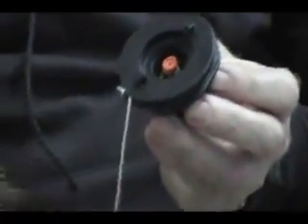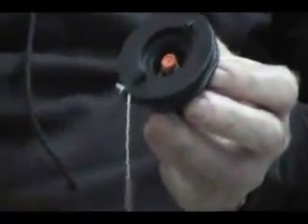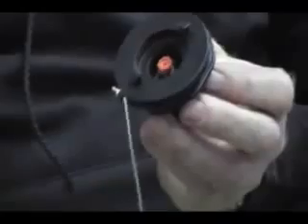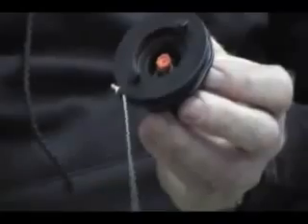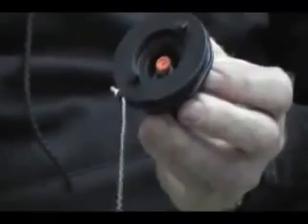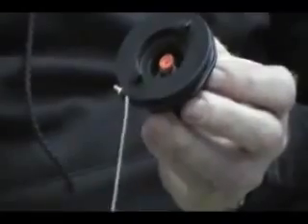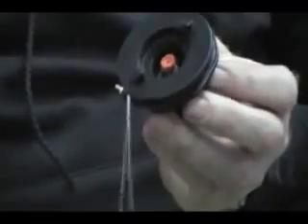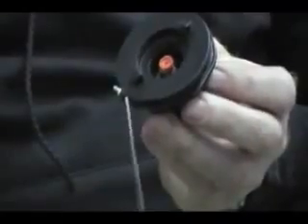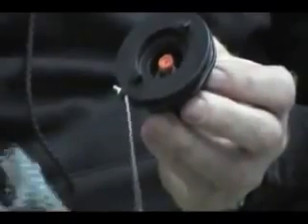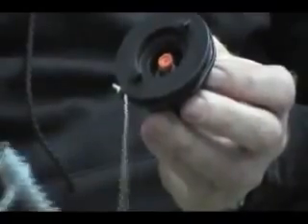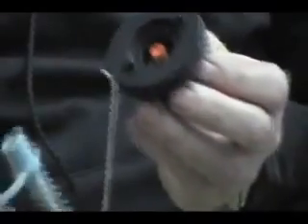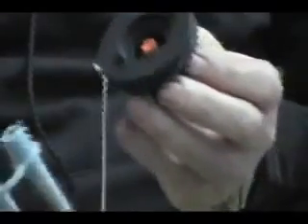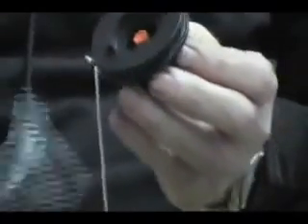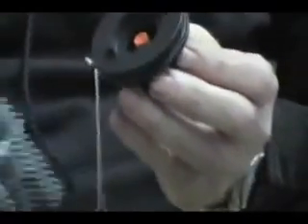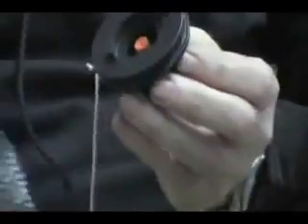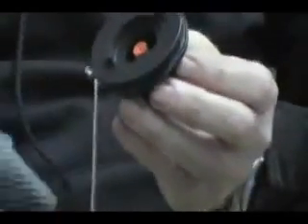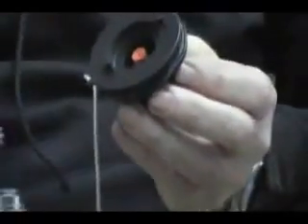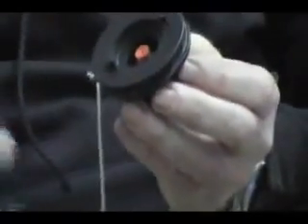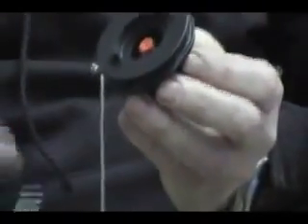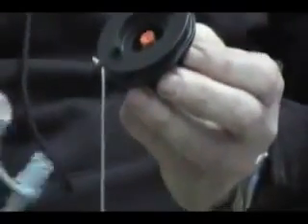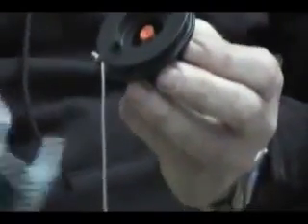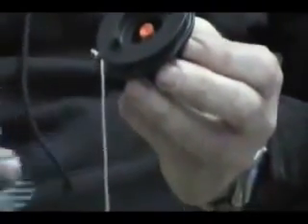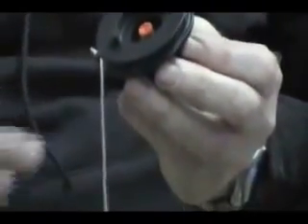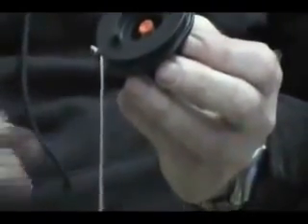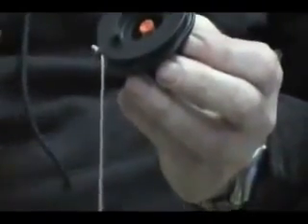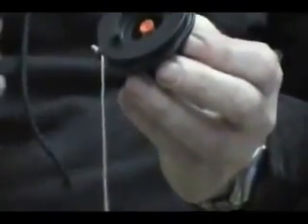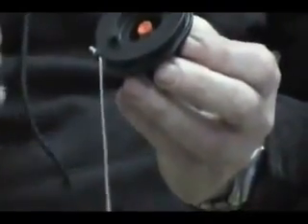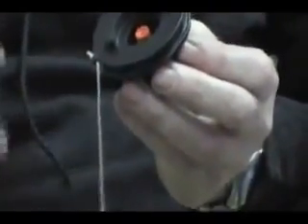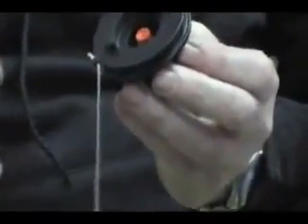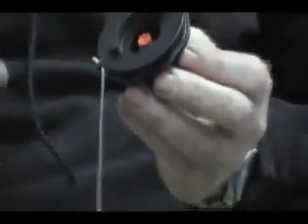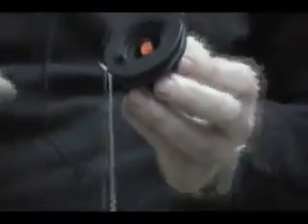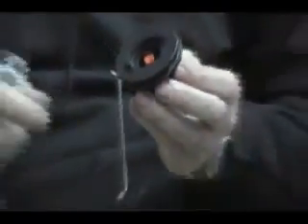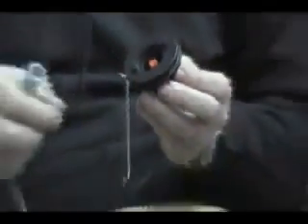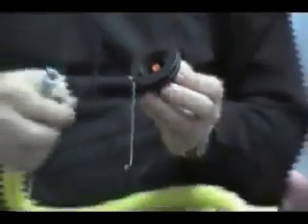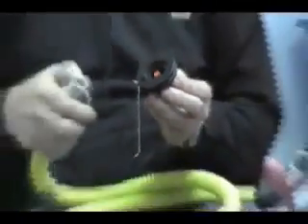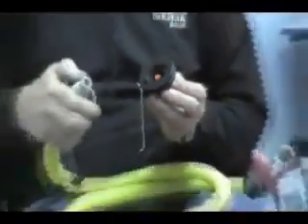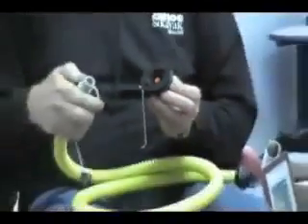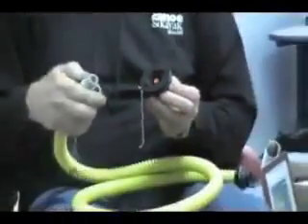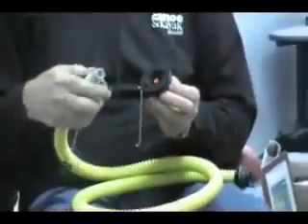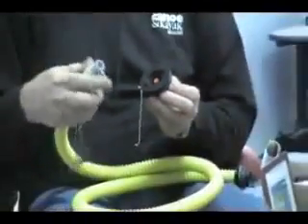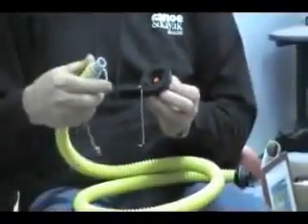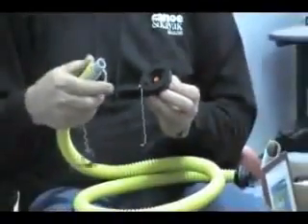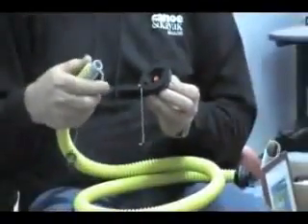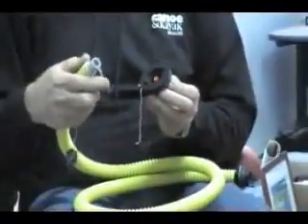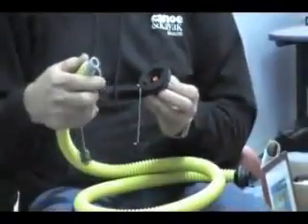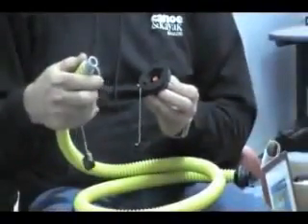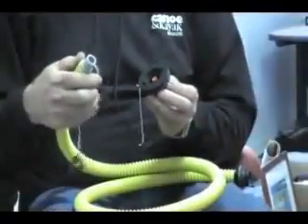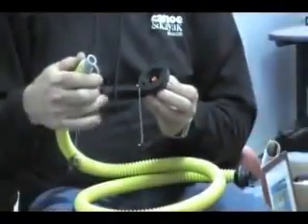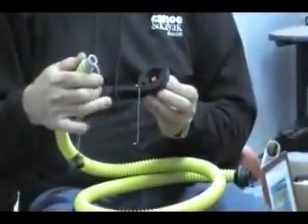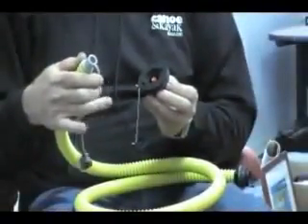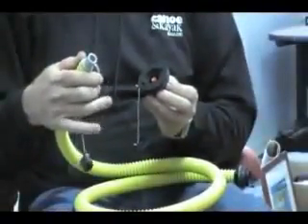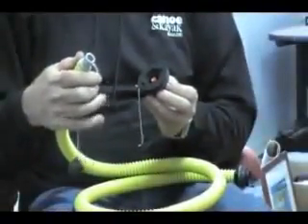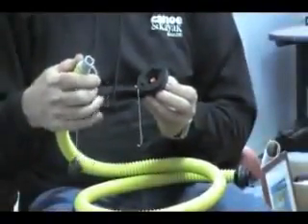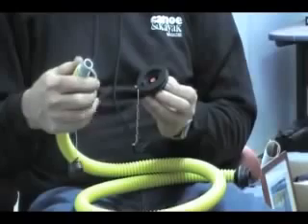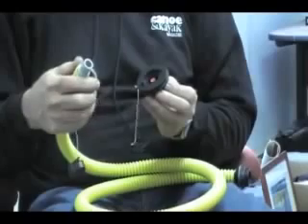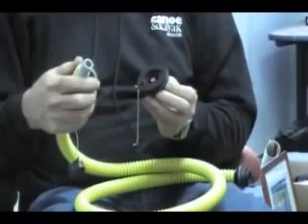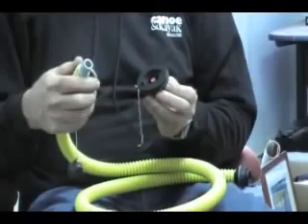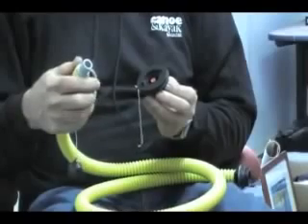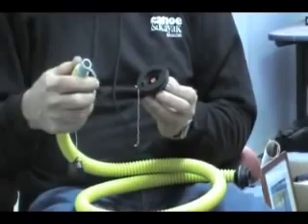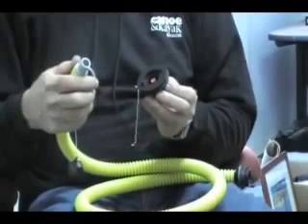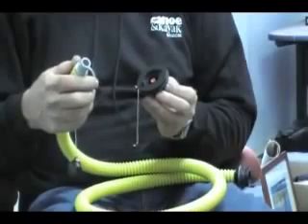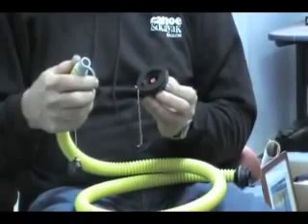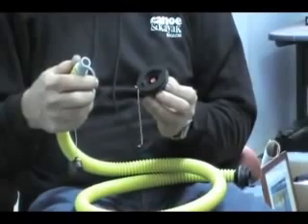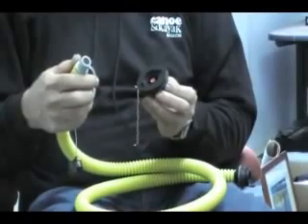The next thing you need to do — and I've got here in my hand — an inflation hose off of a standard foot pump.